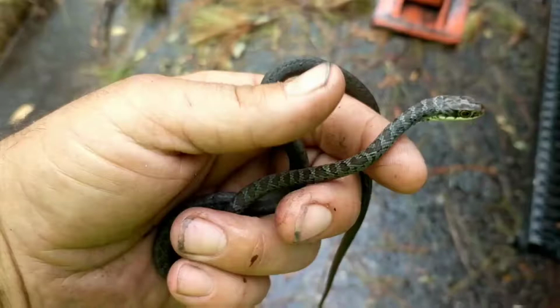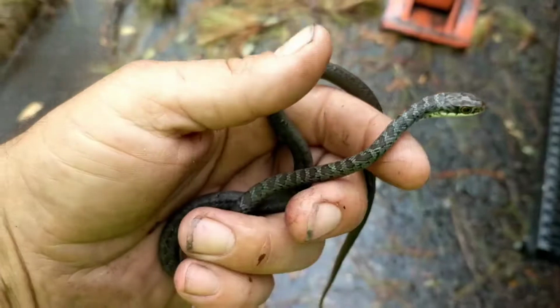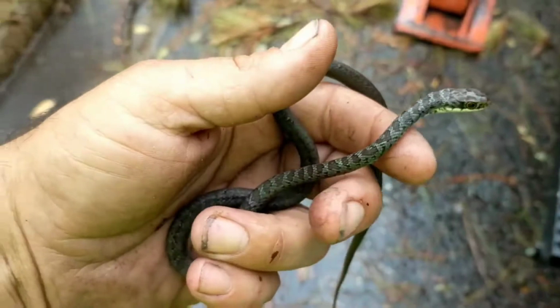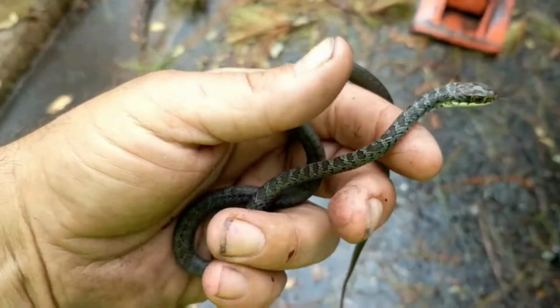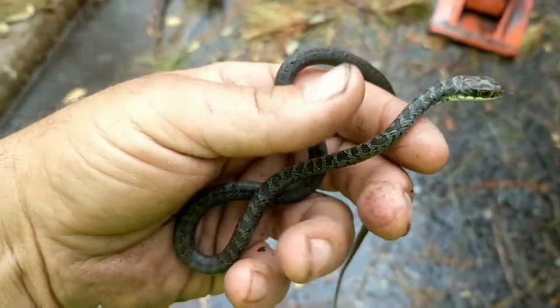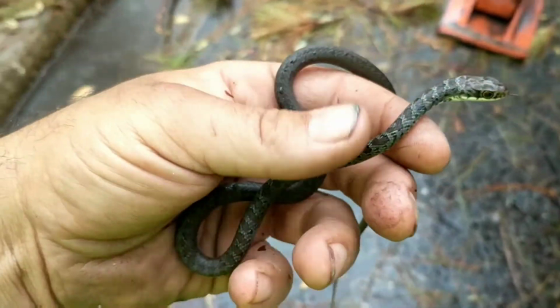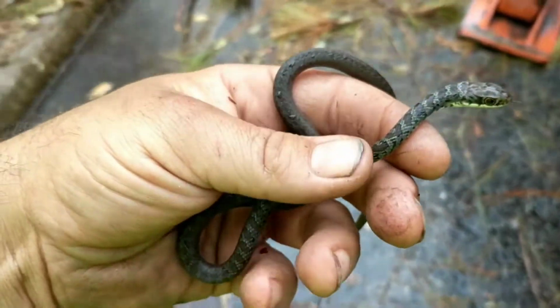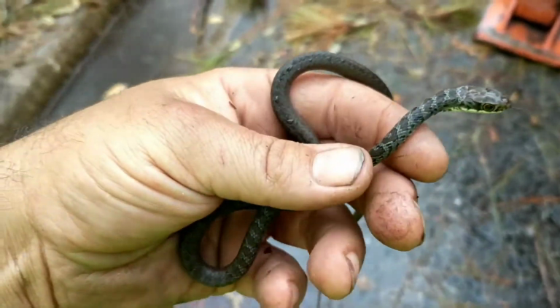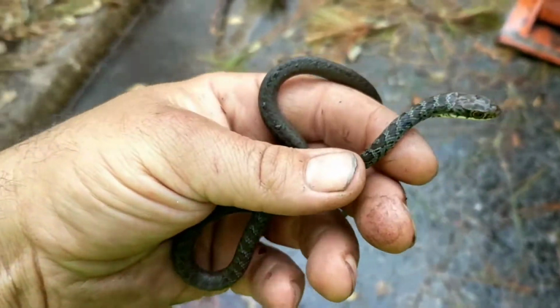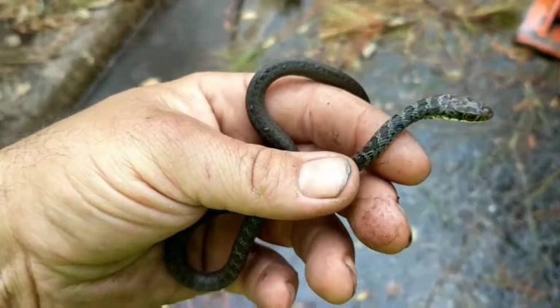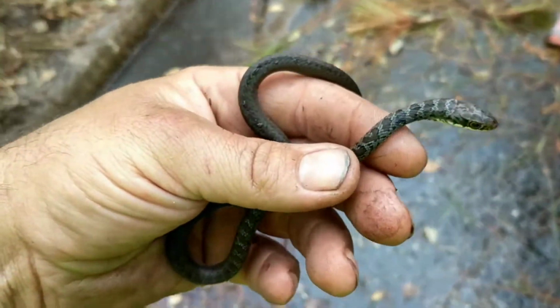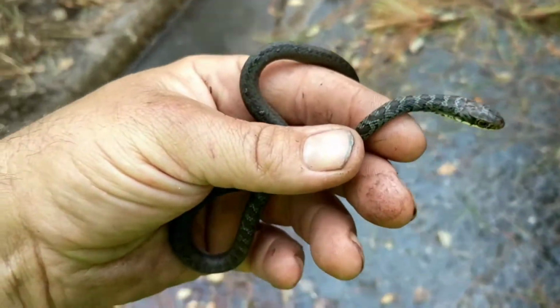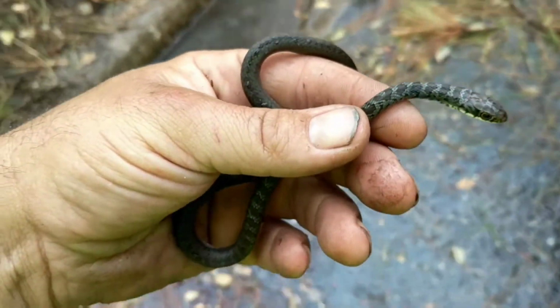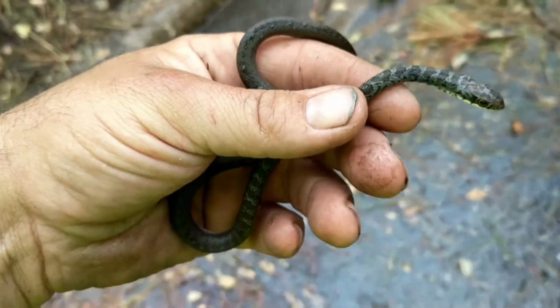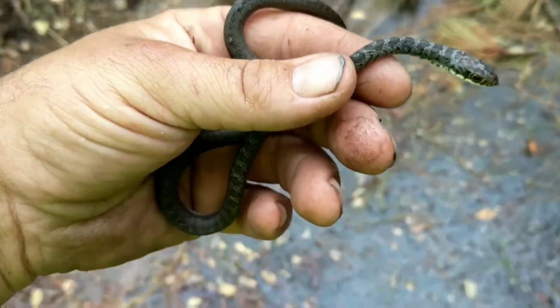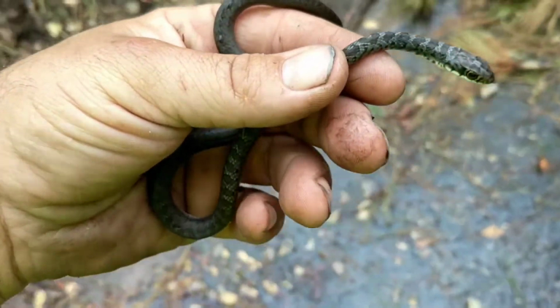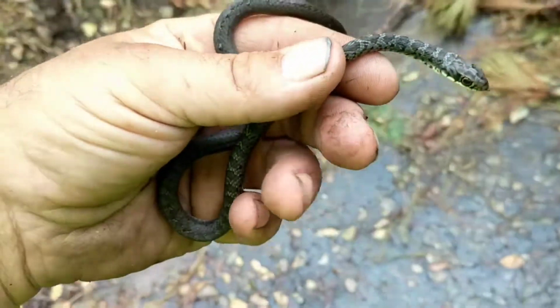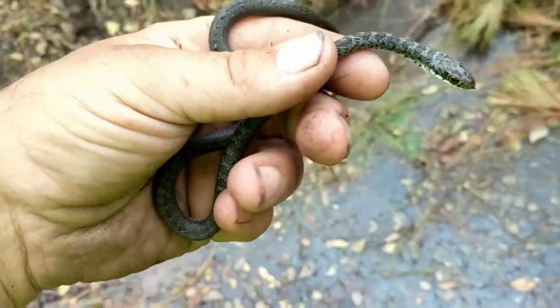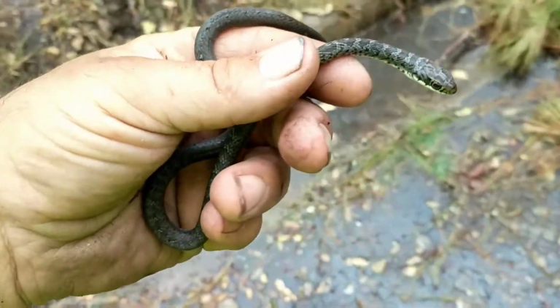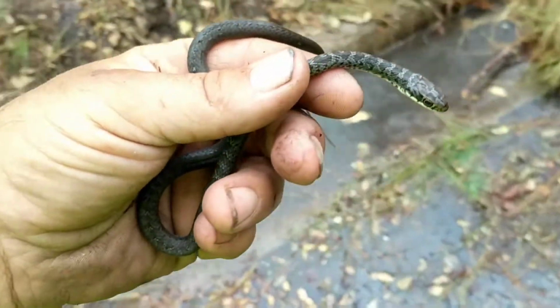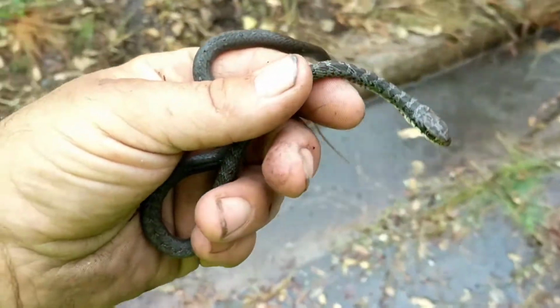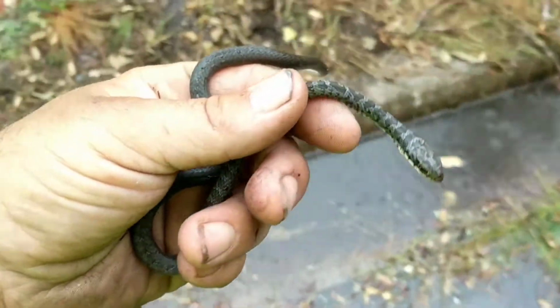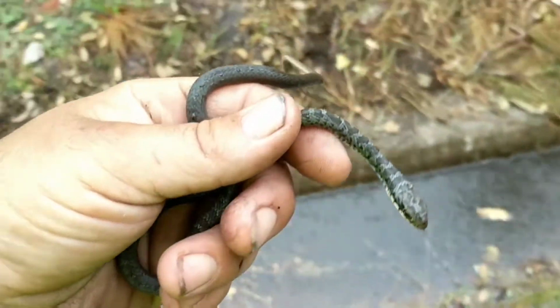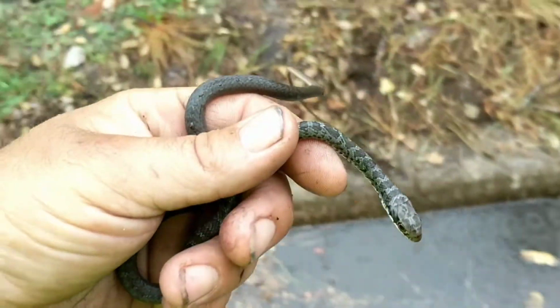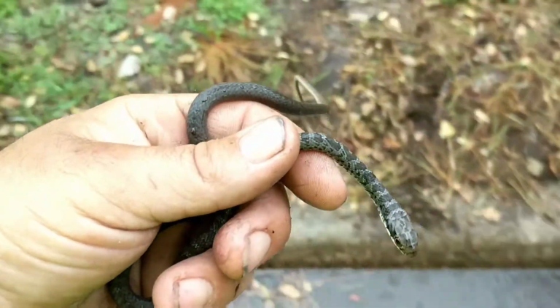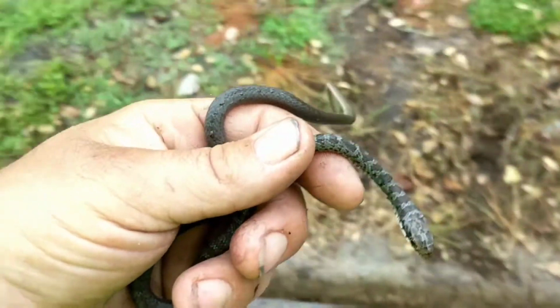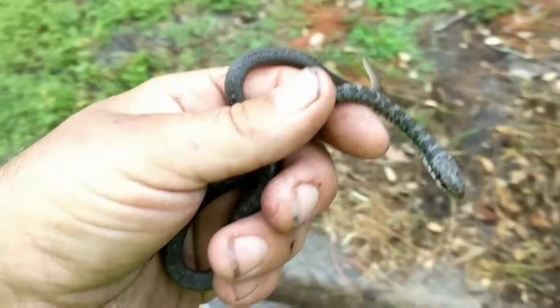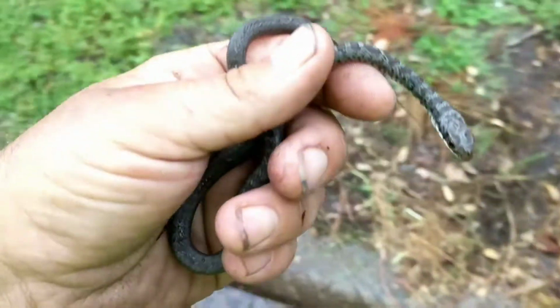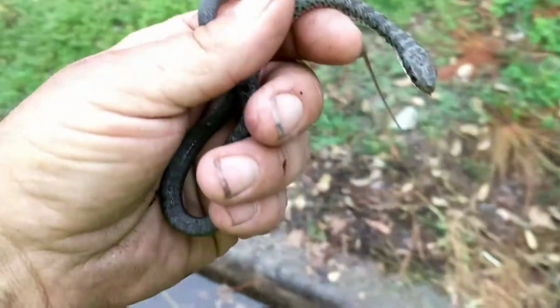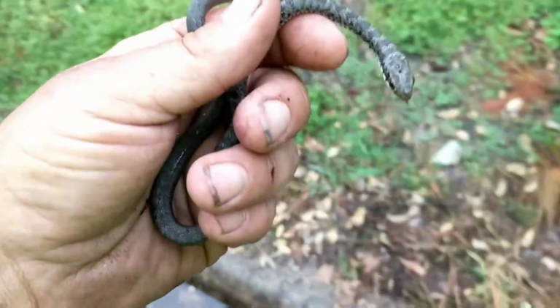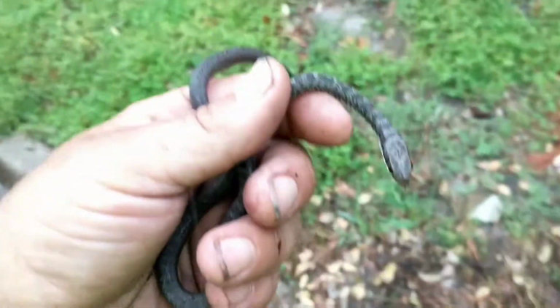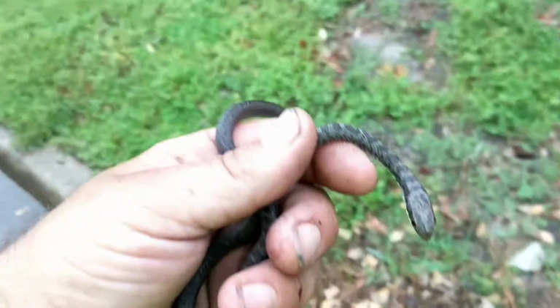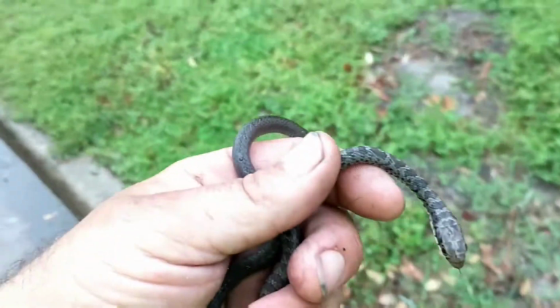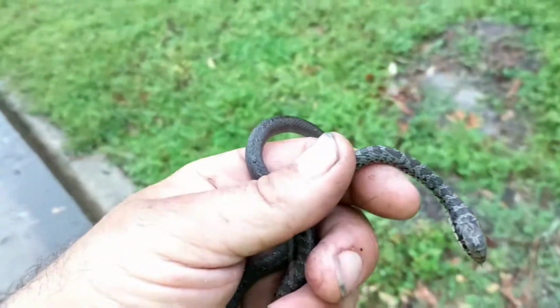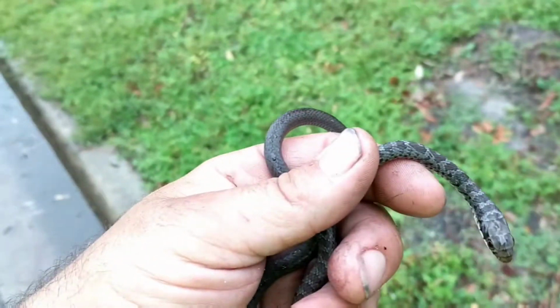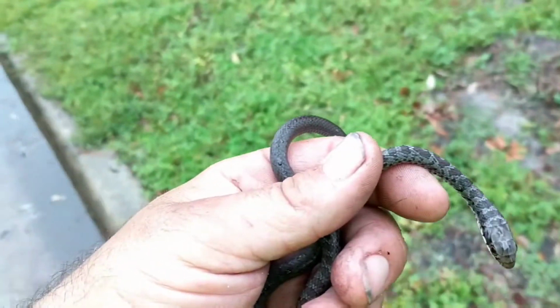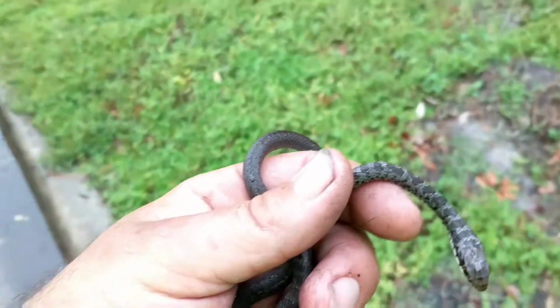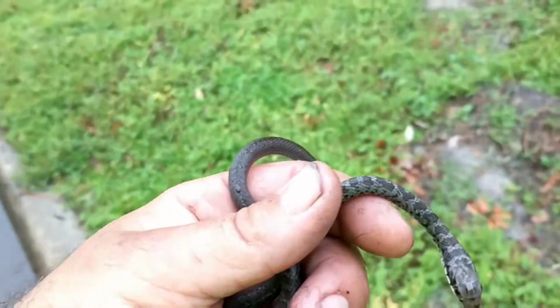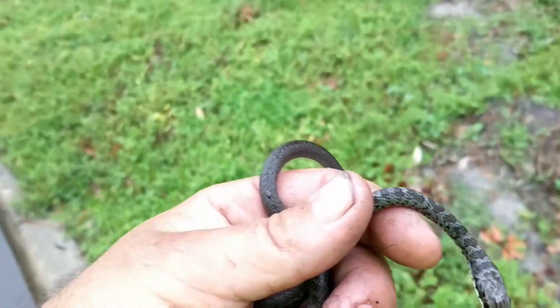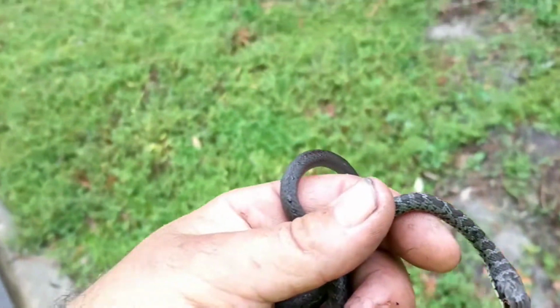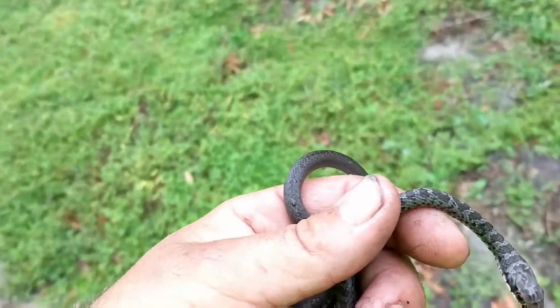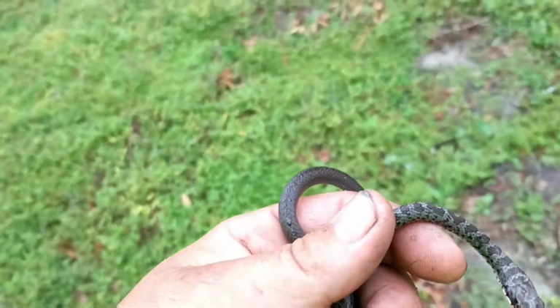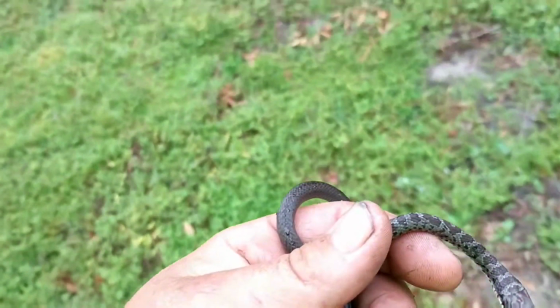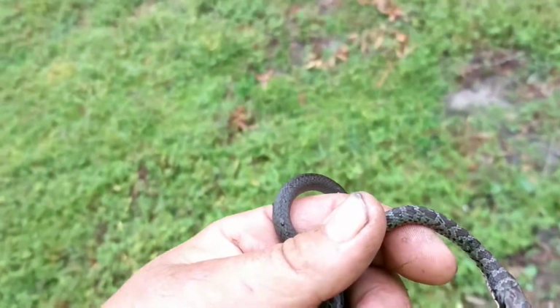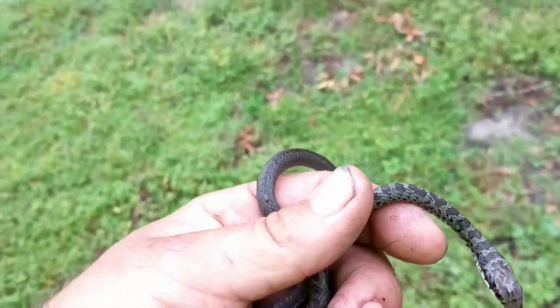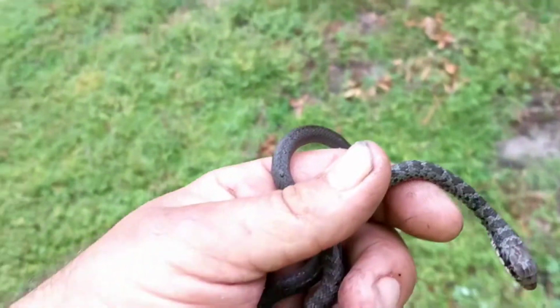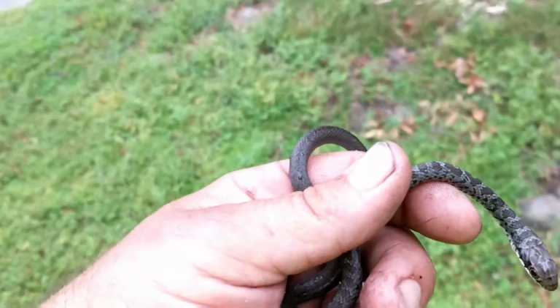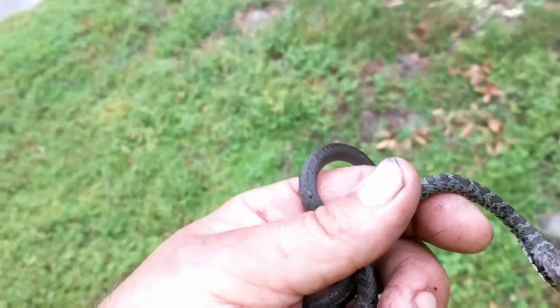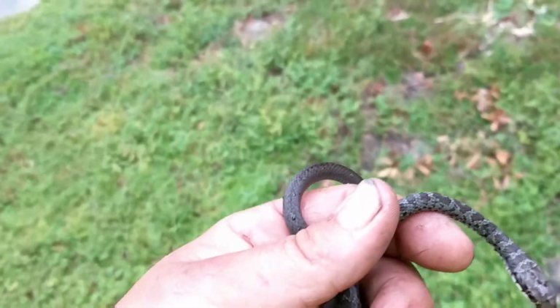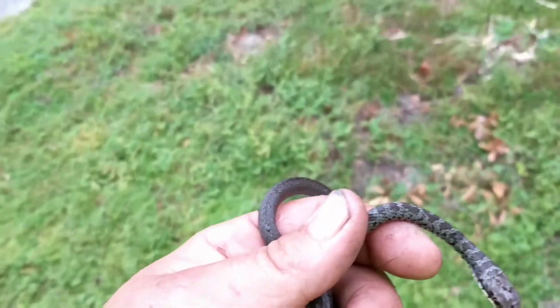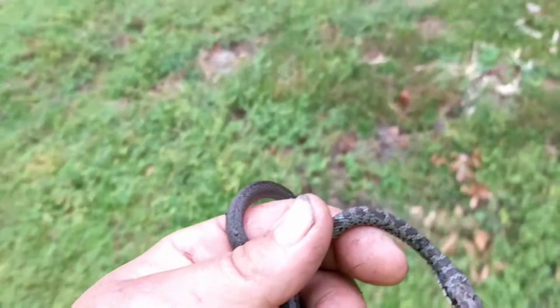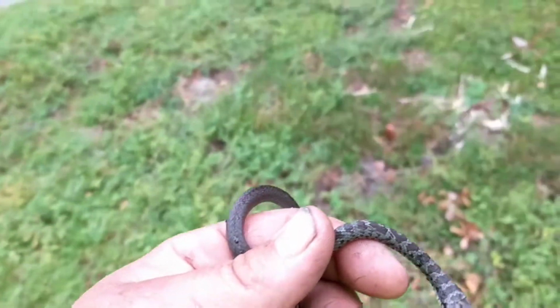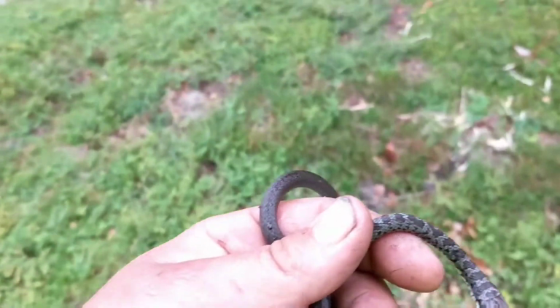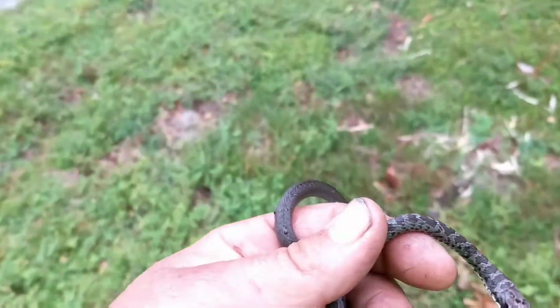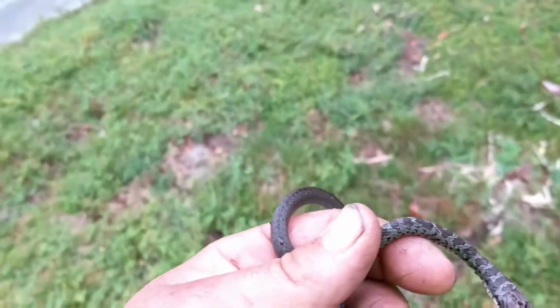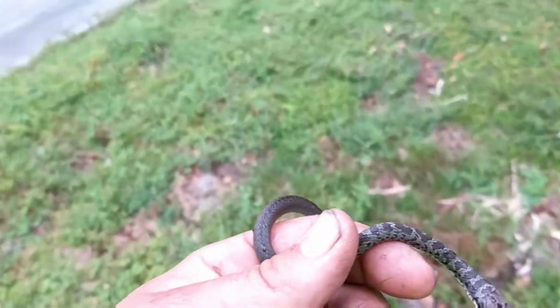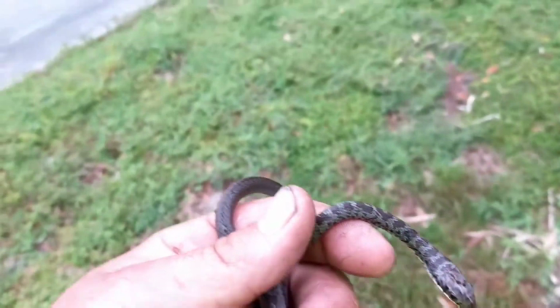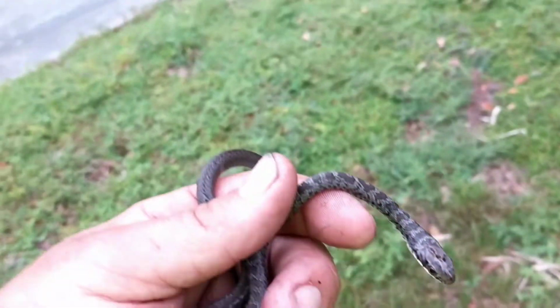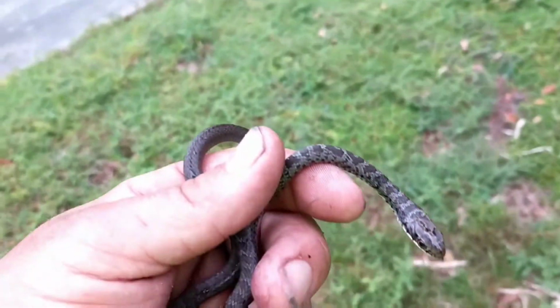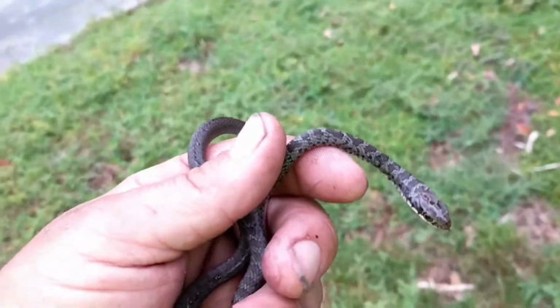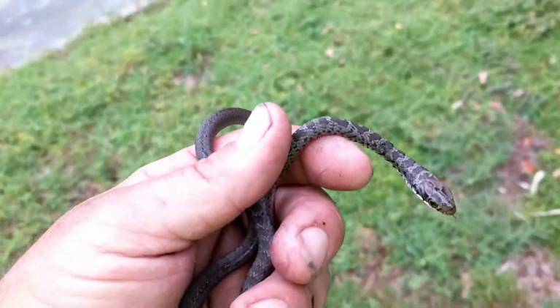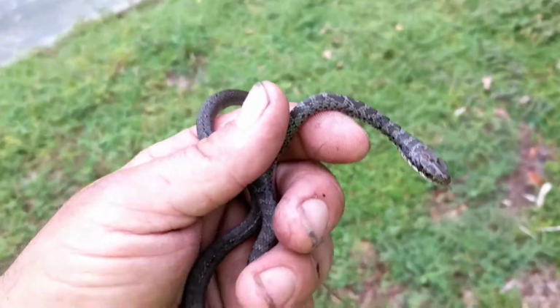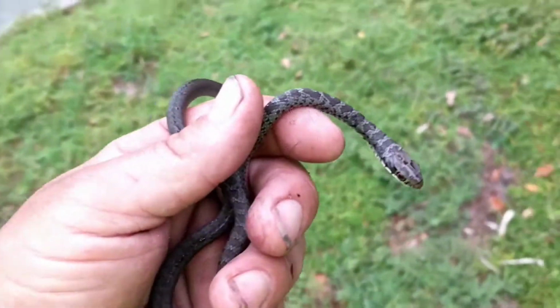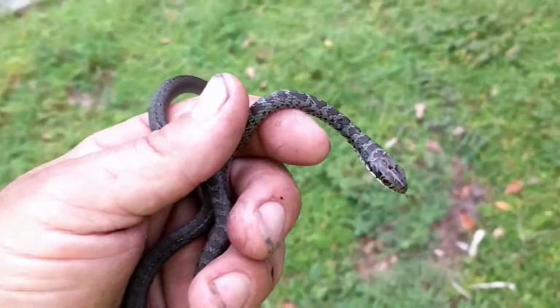Can anybody identify this guy? You're not scared of snakes, are you? It's a black racer.